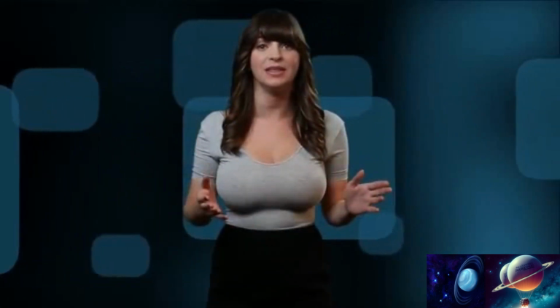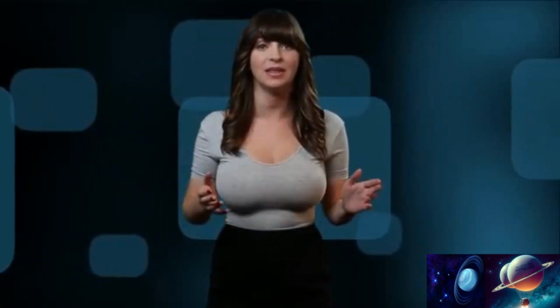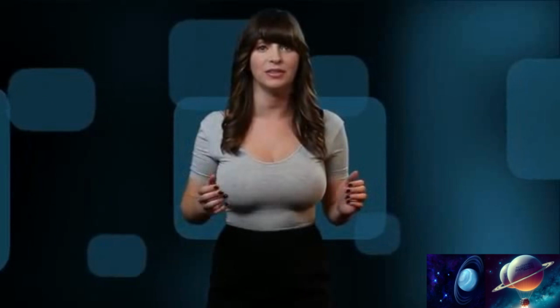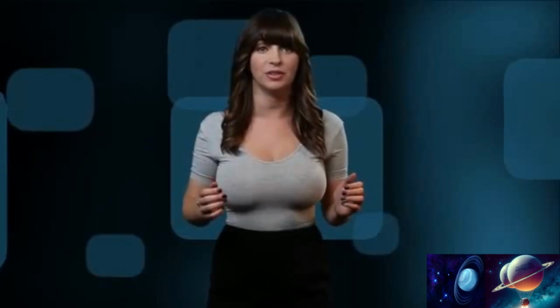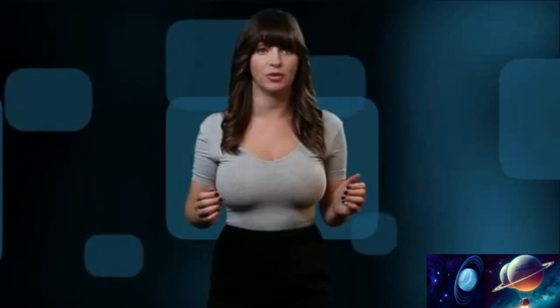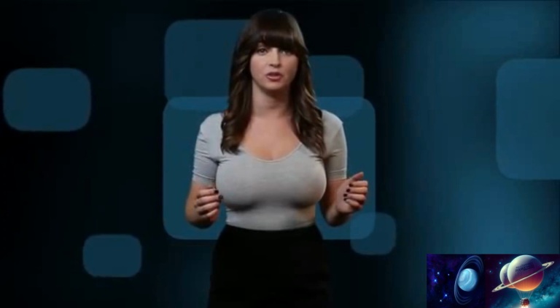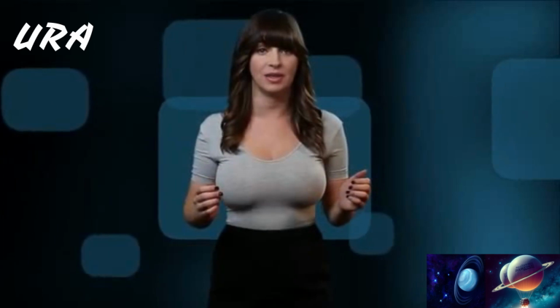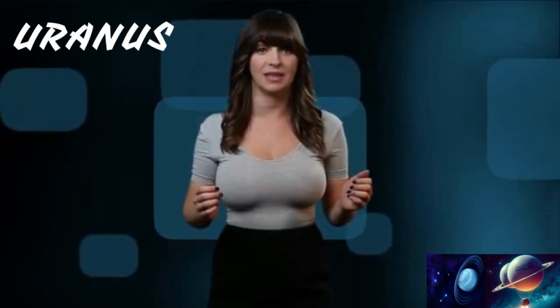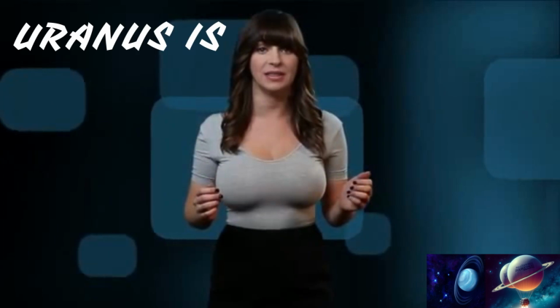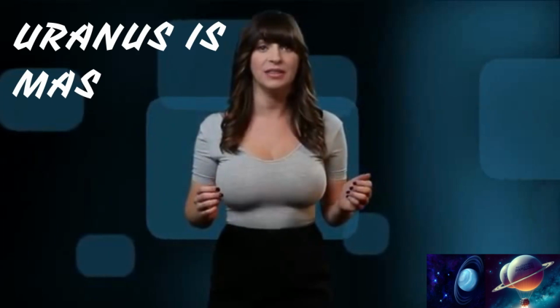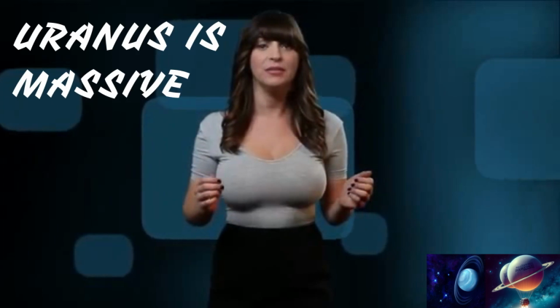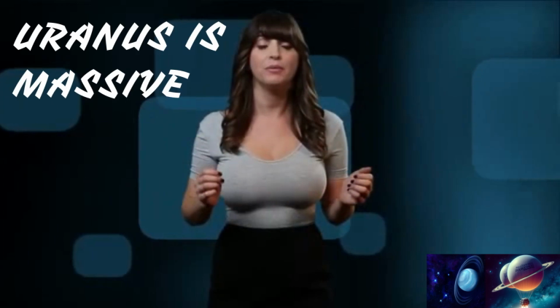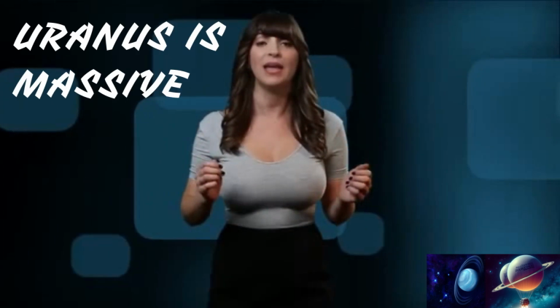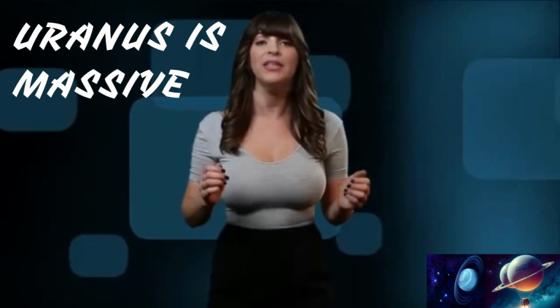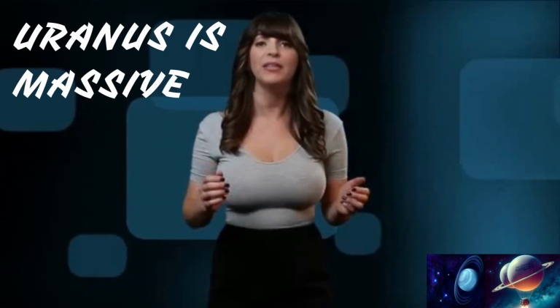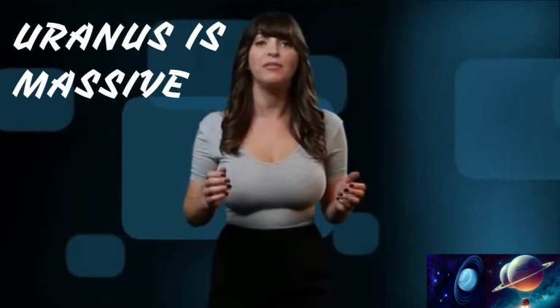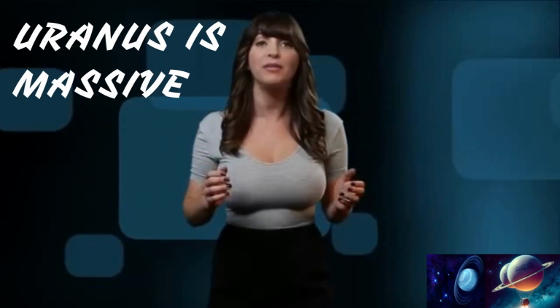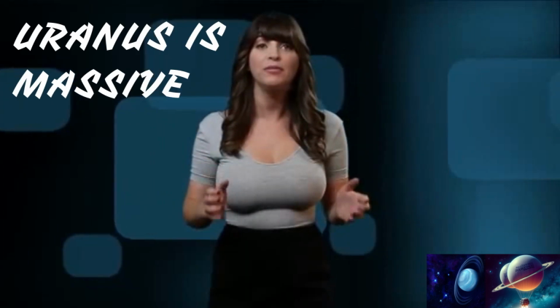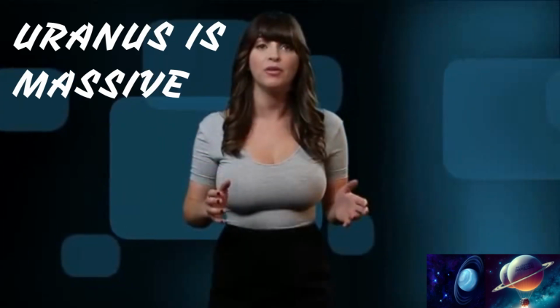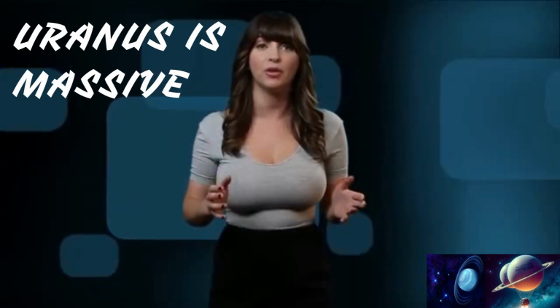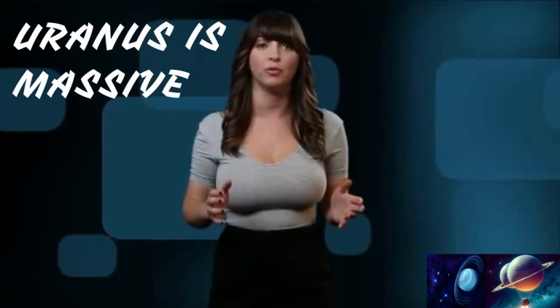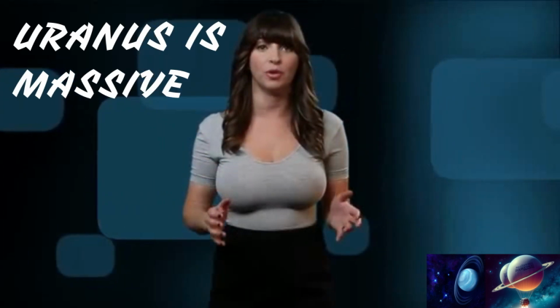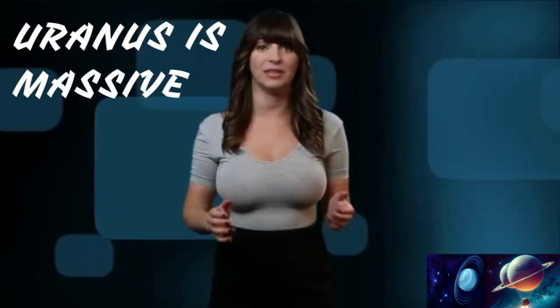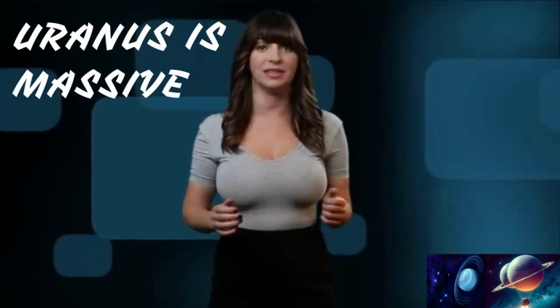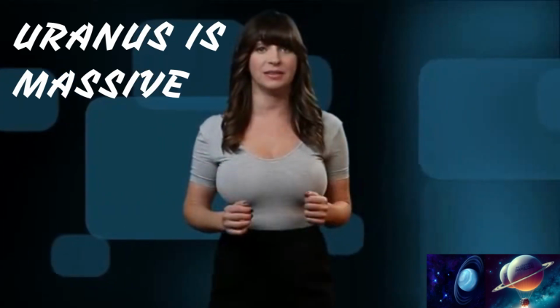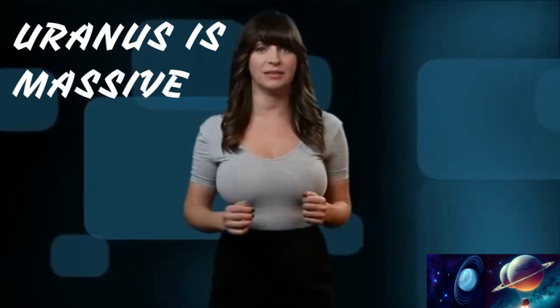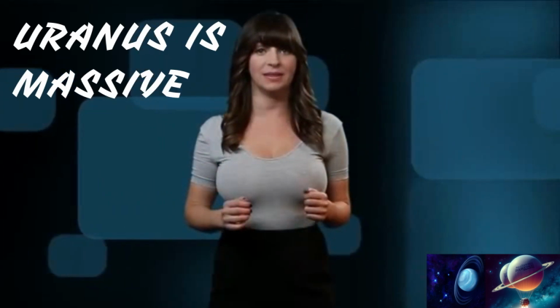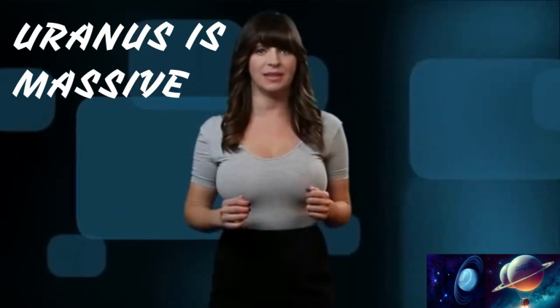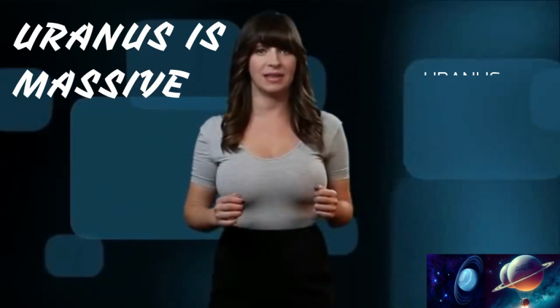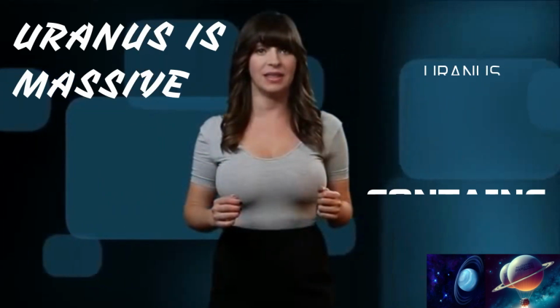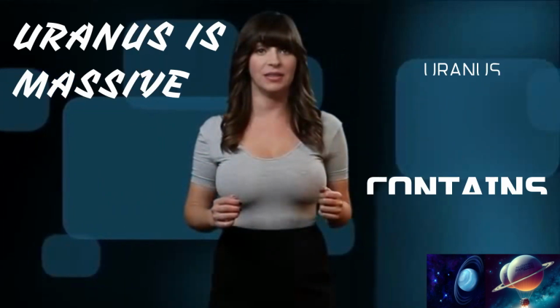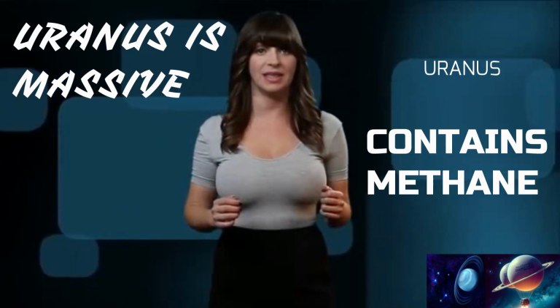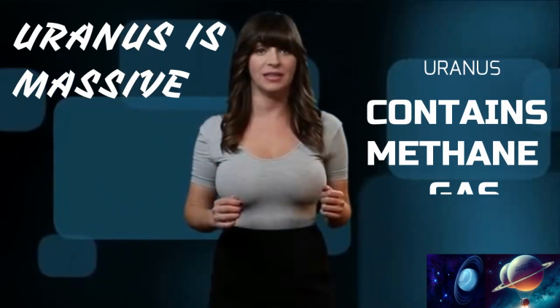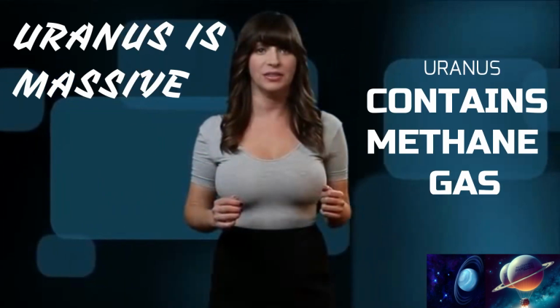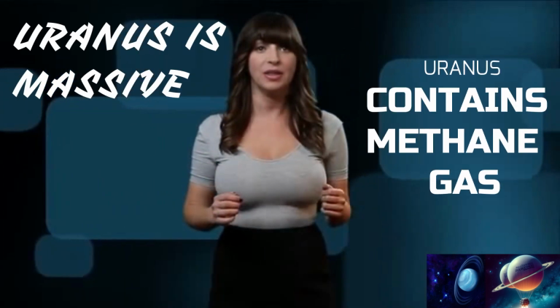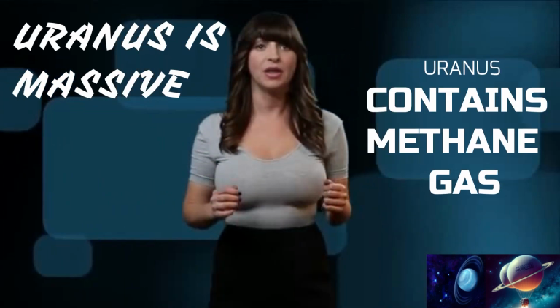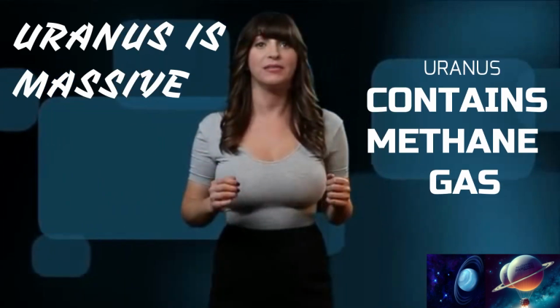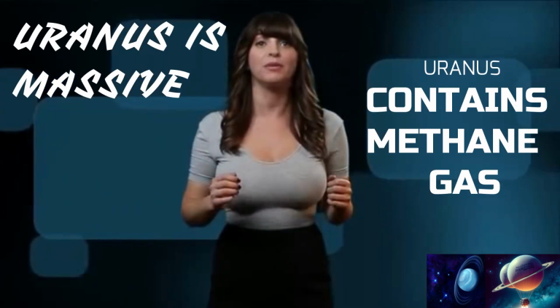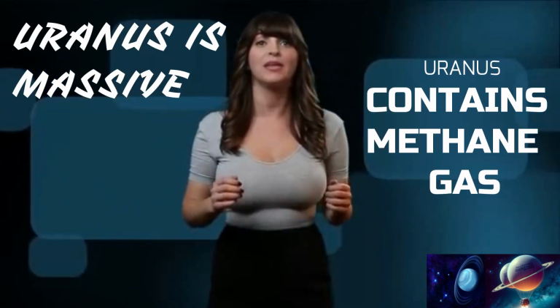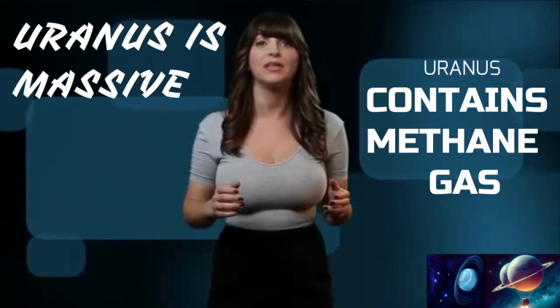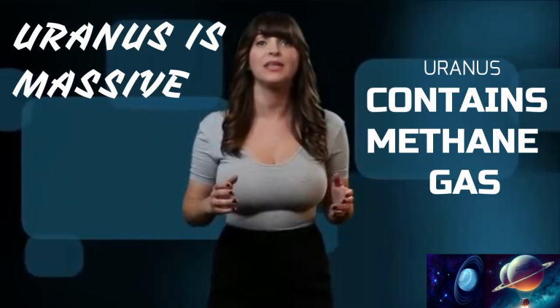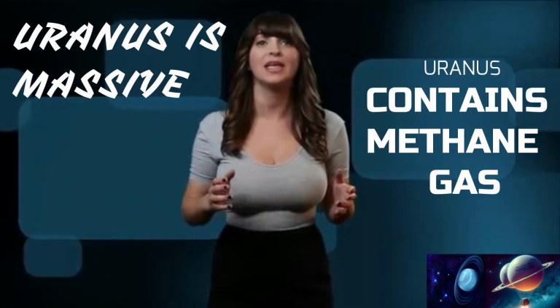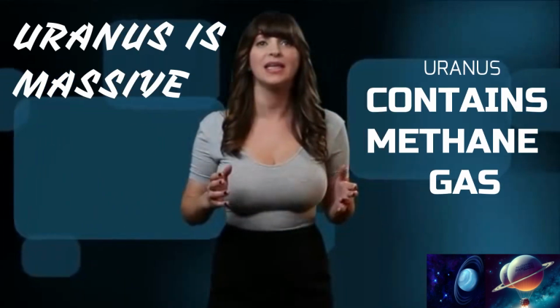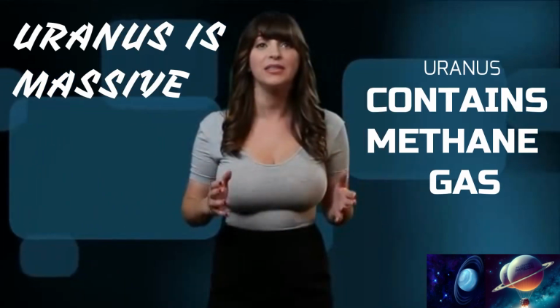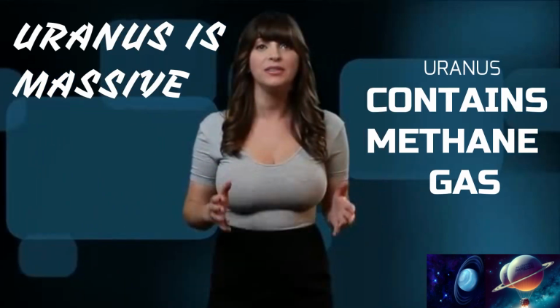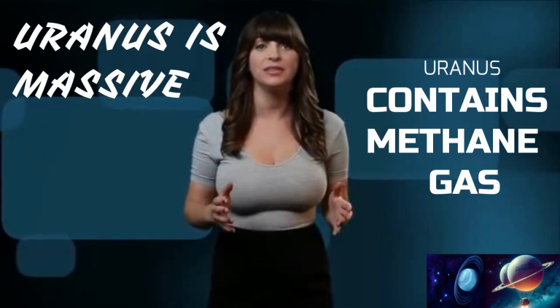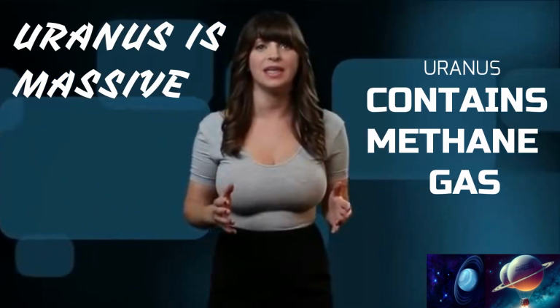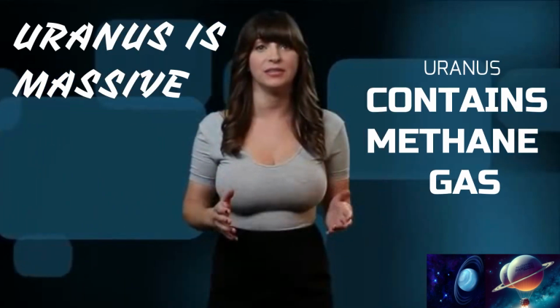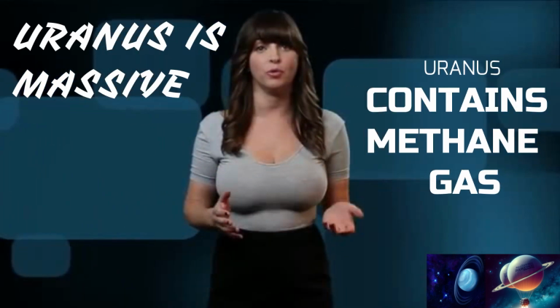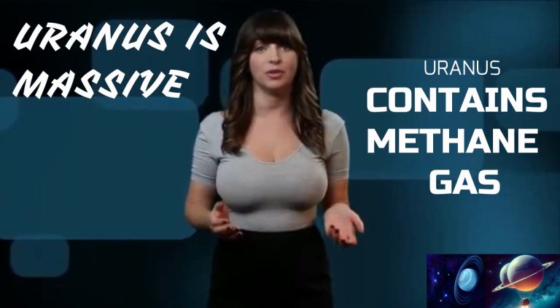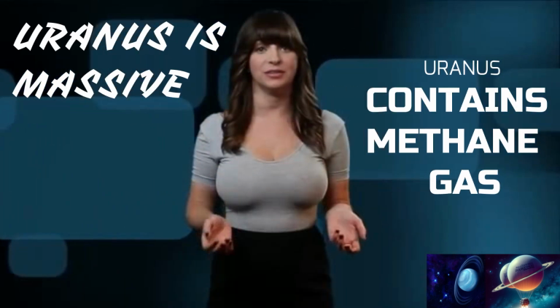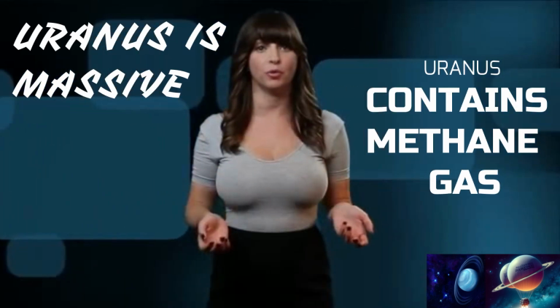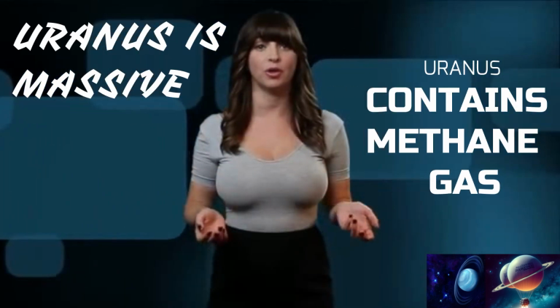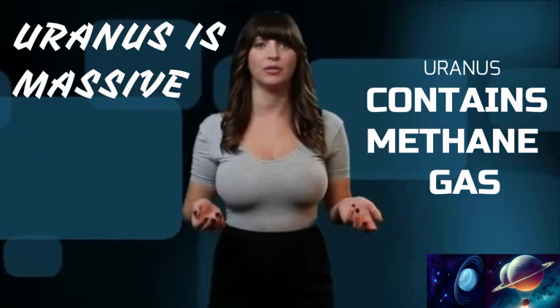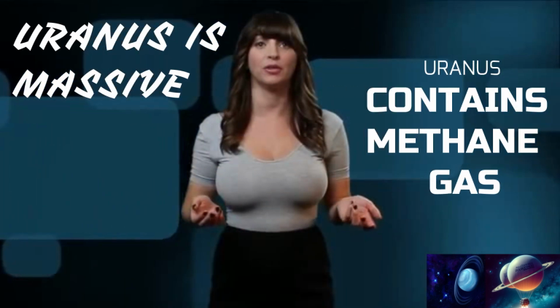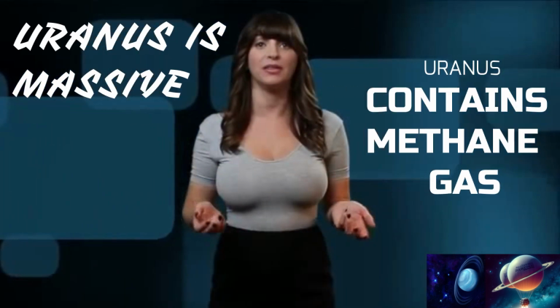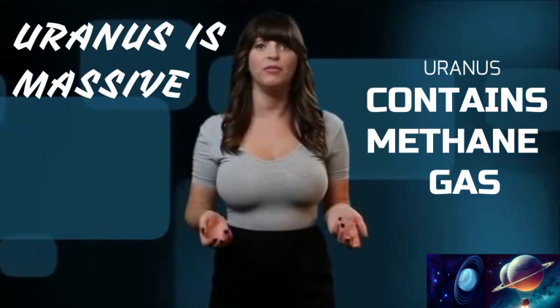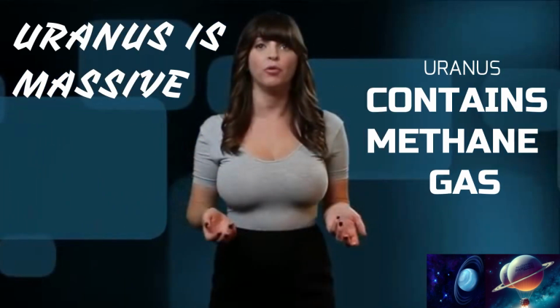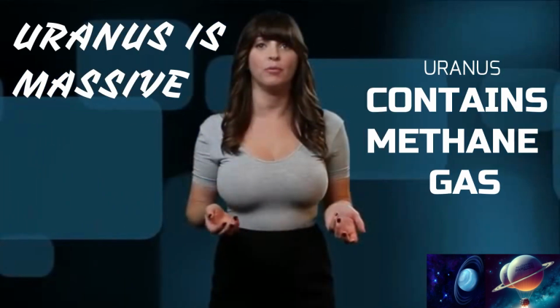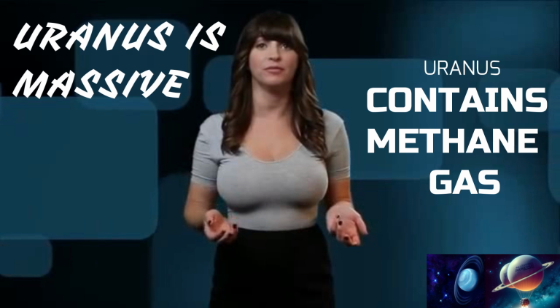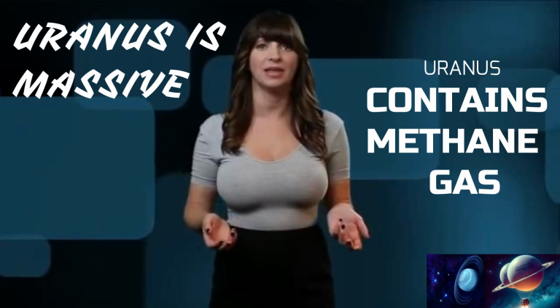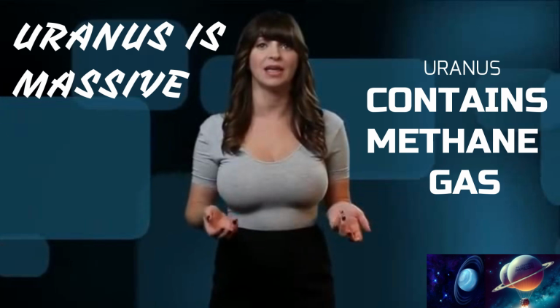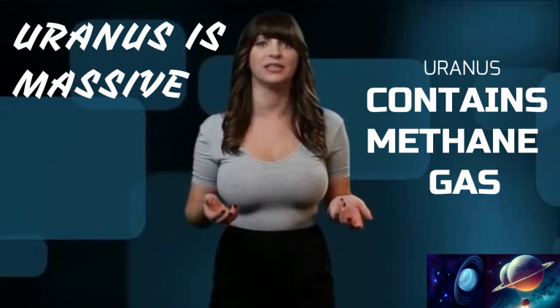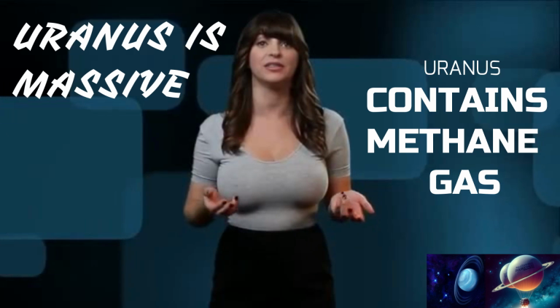So Uranus is massive, very windy, and contains a lot of methane gas, as well as water in the form of ice.